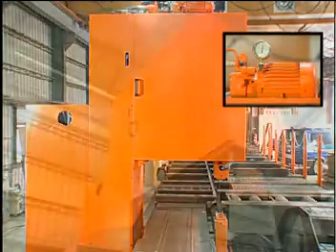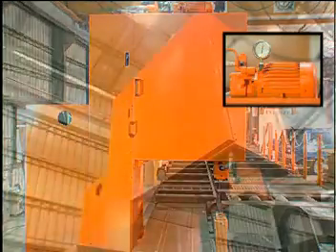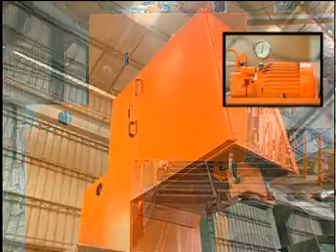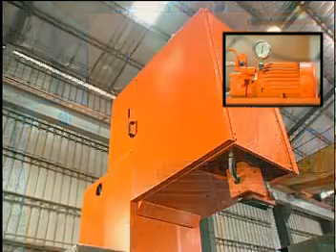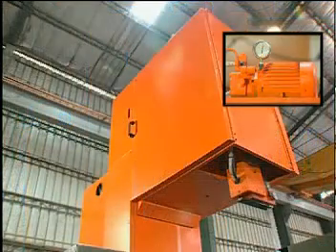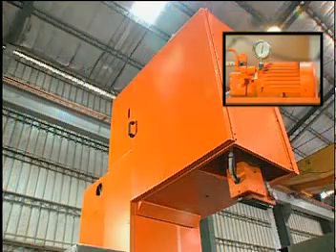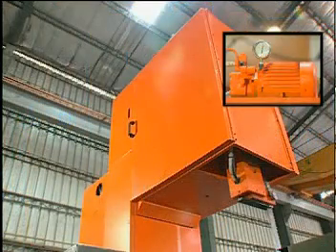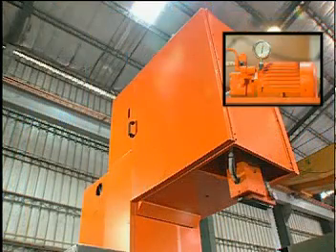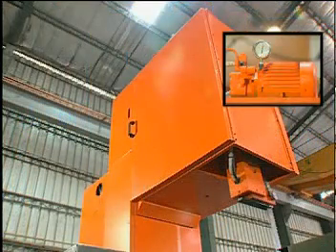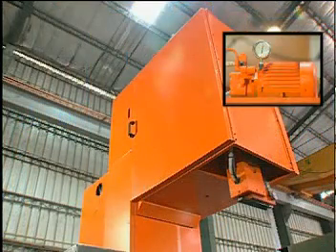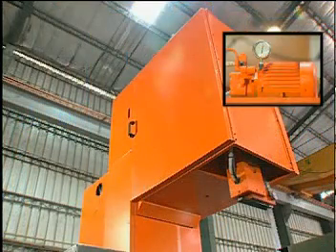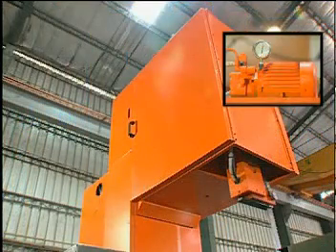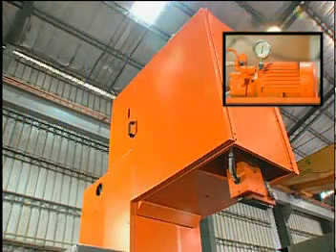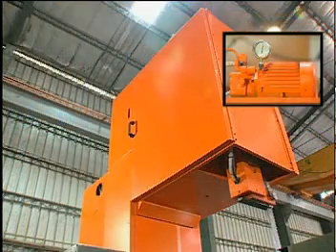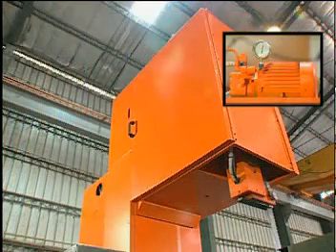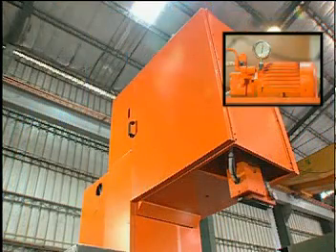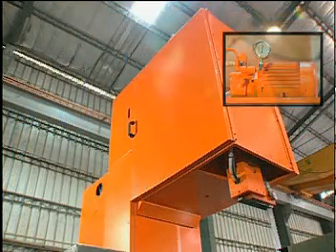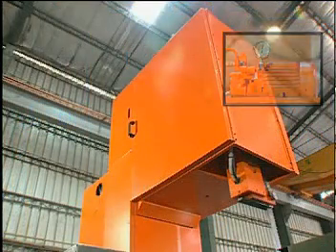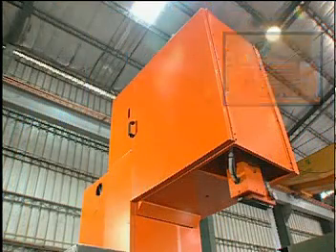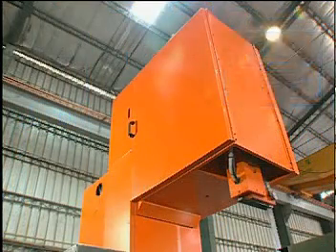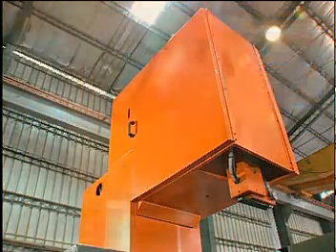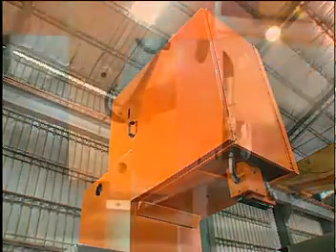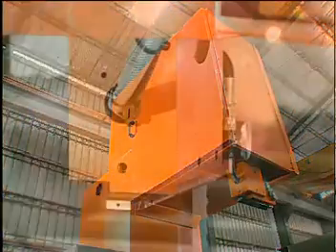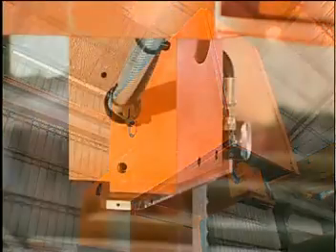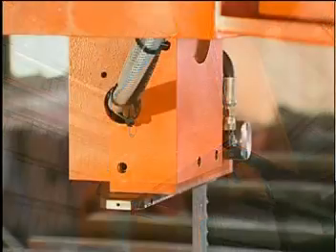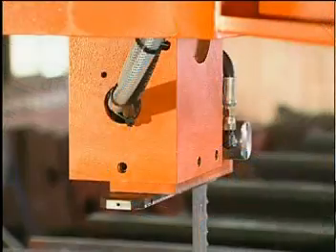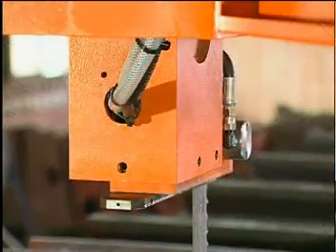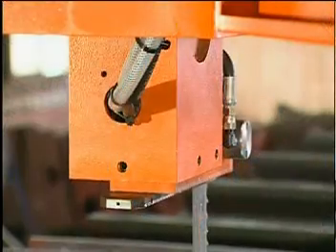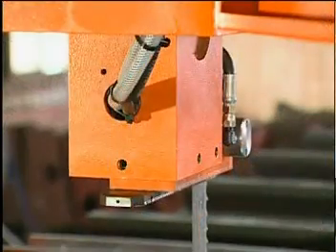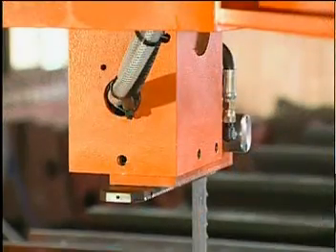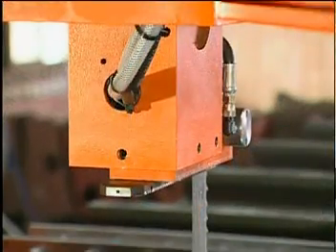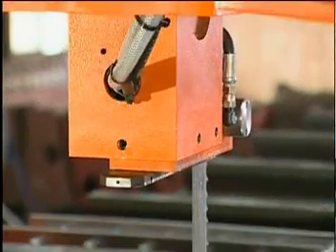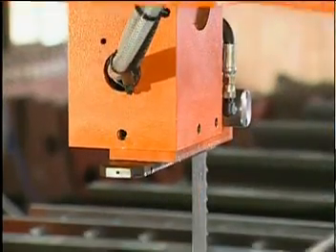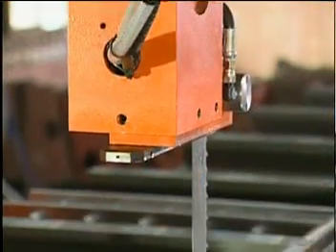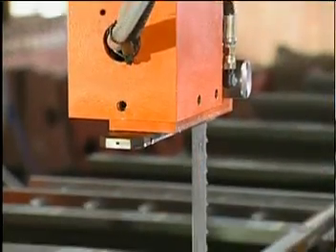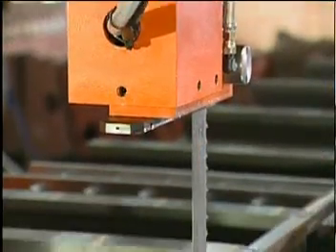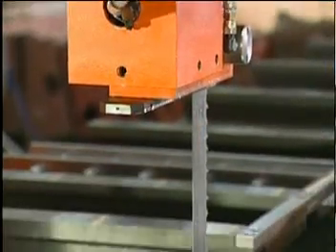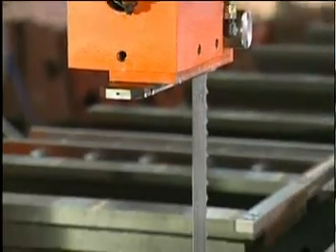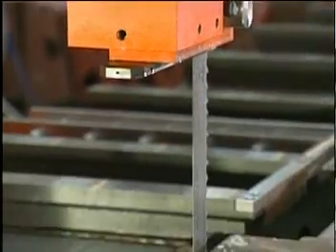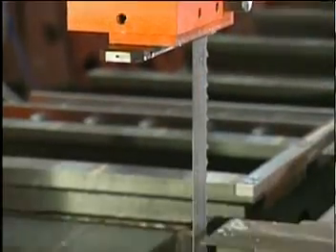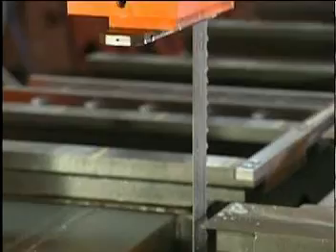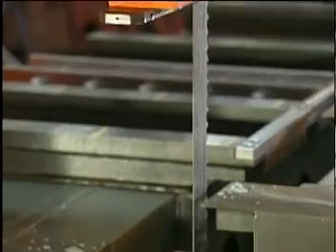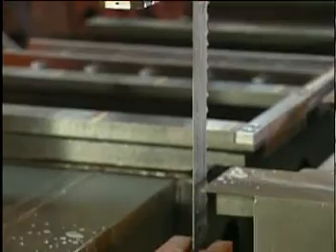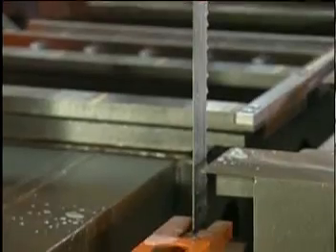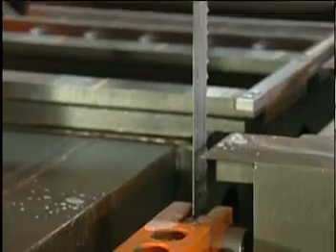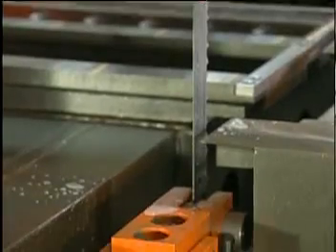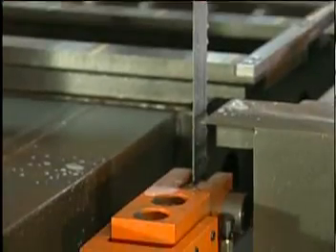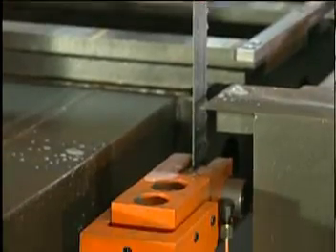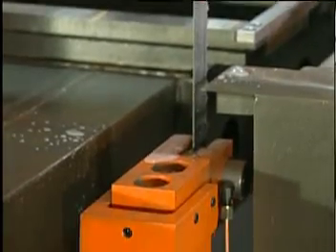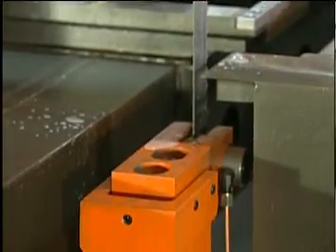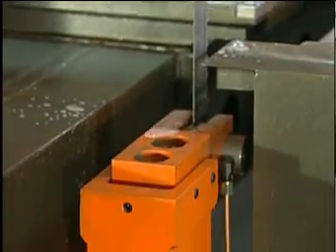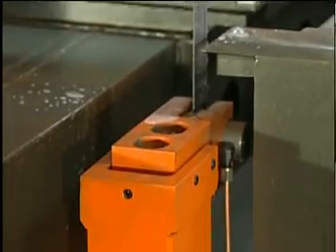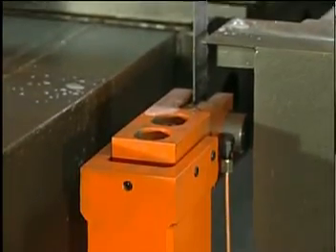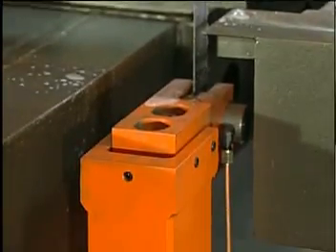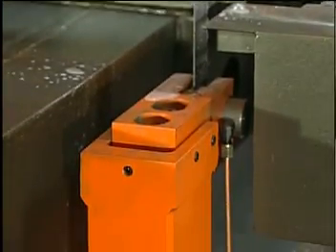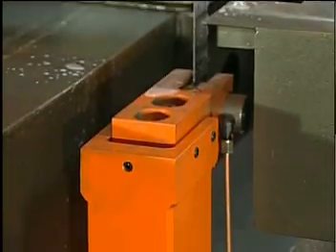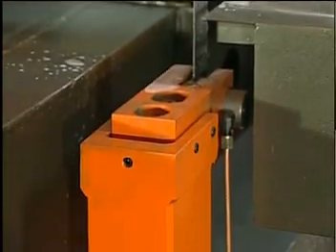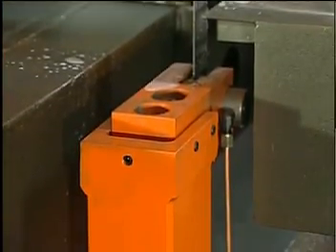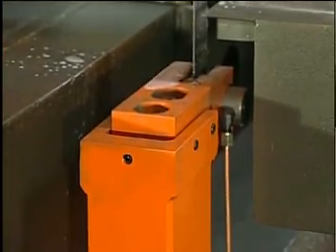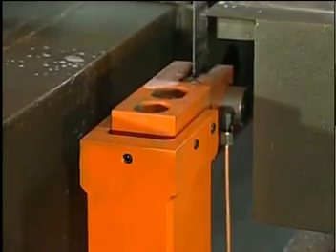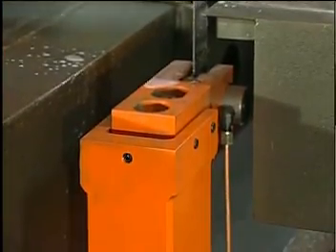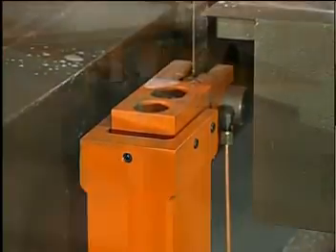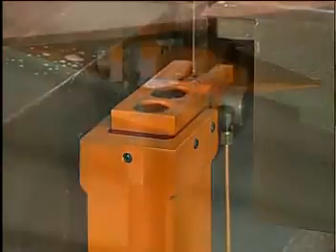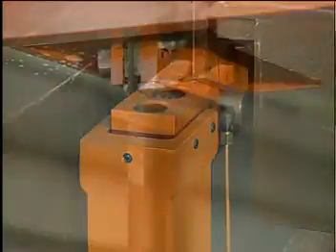The hydraulic guide arm provides quick and easy operation. Set the guide arm height to match the workpiece height.